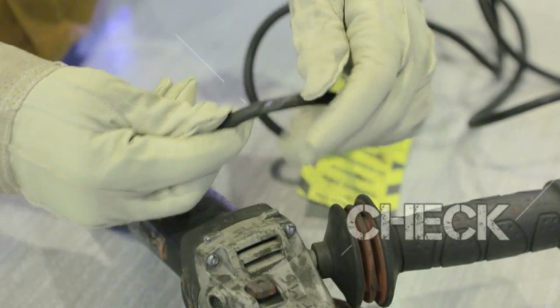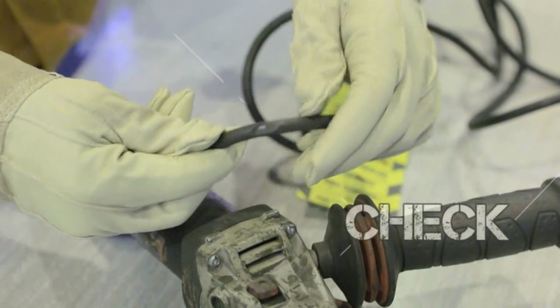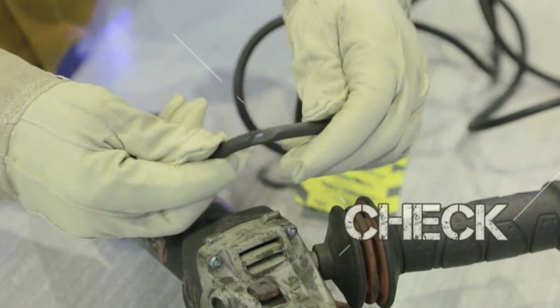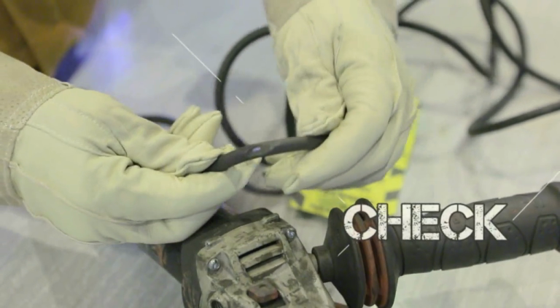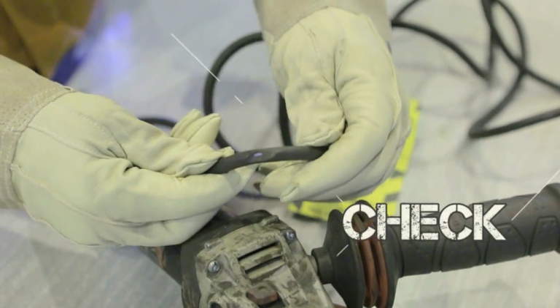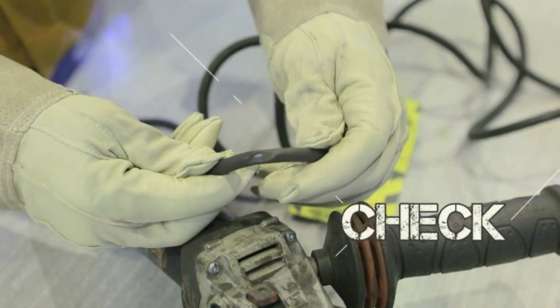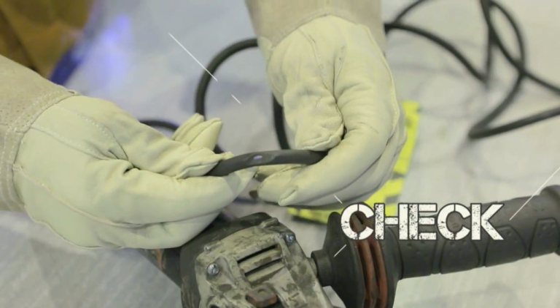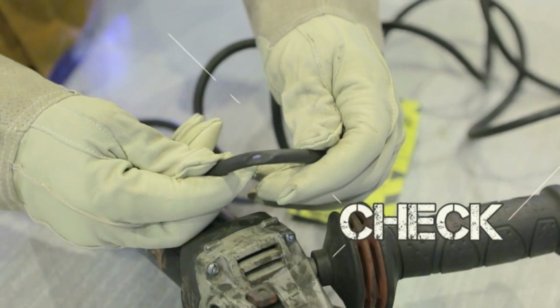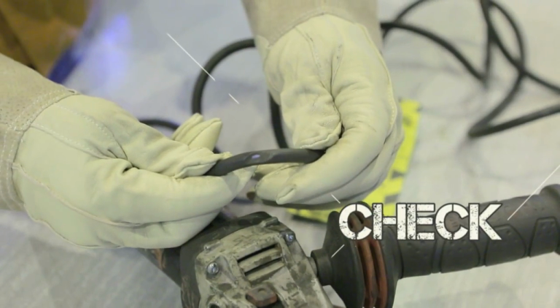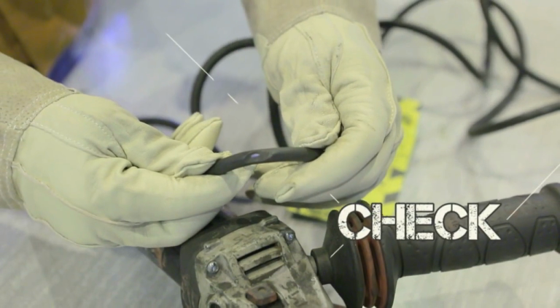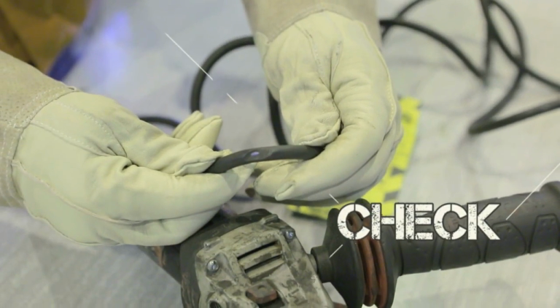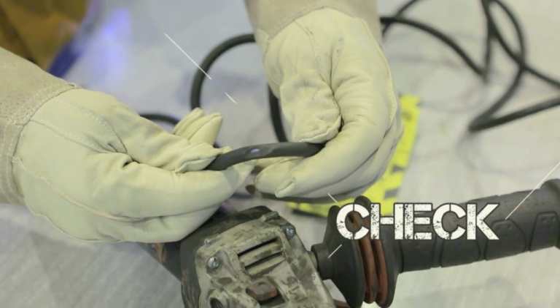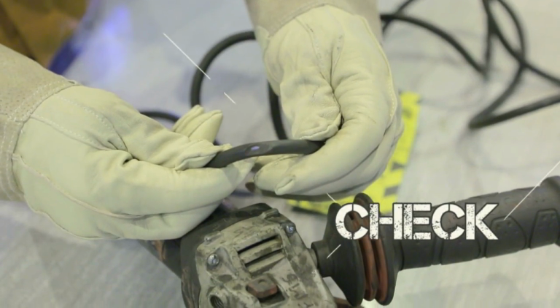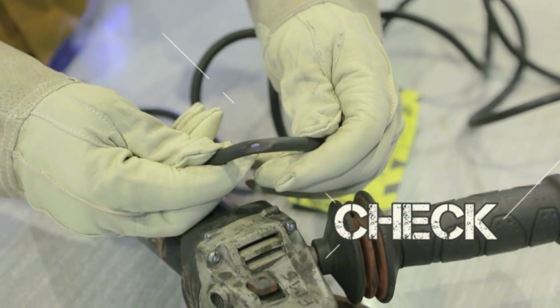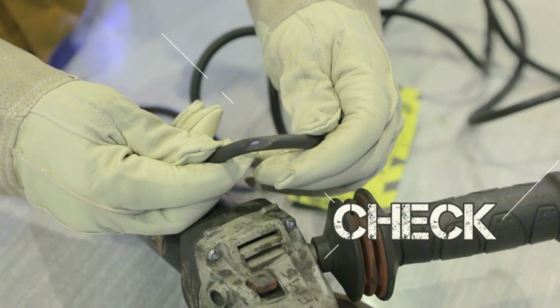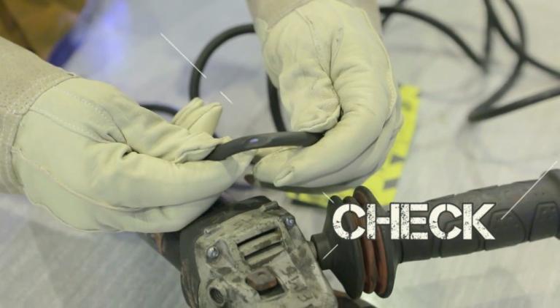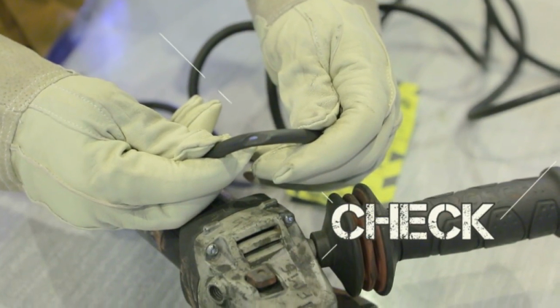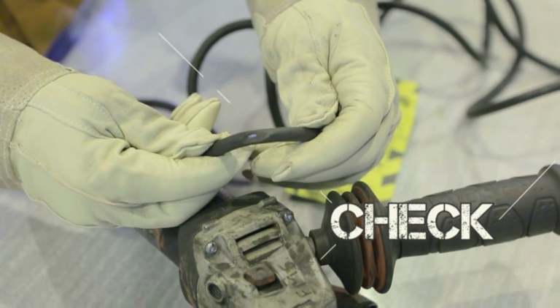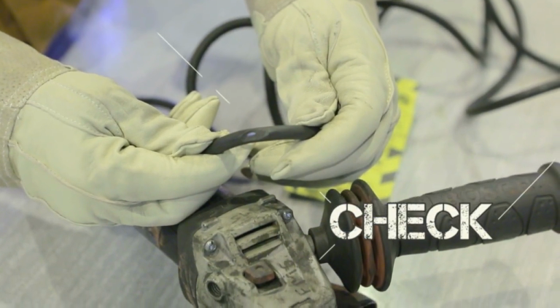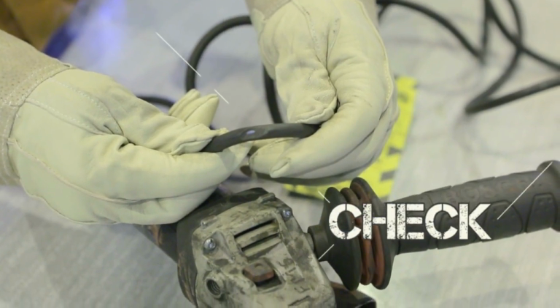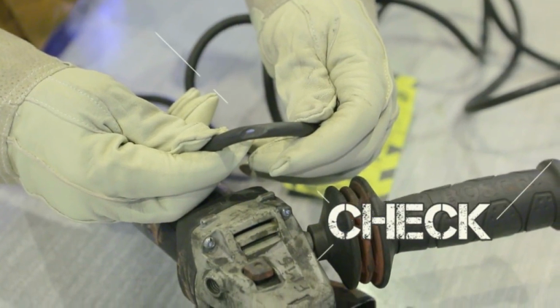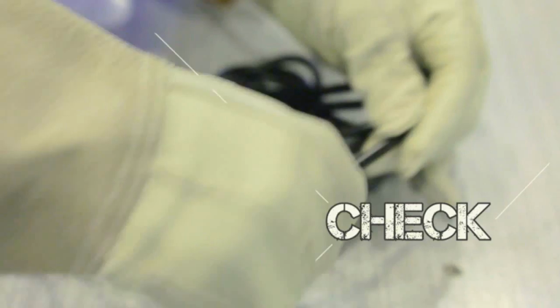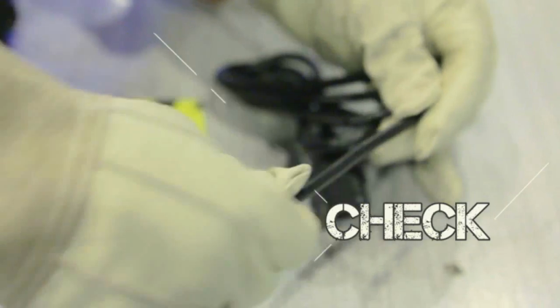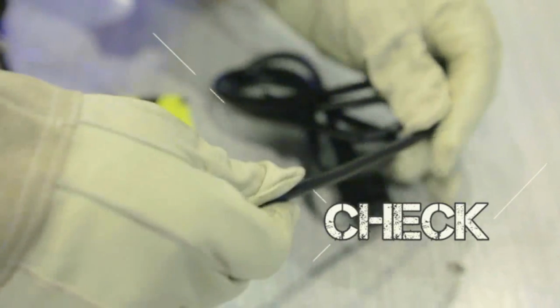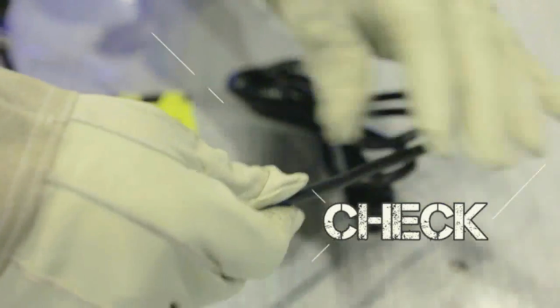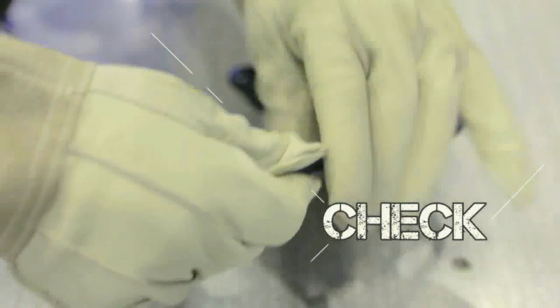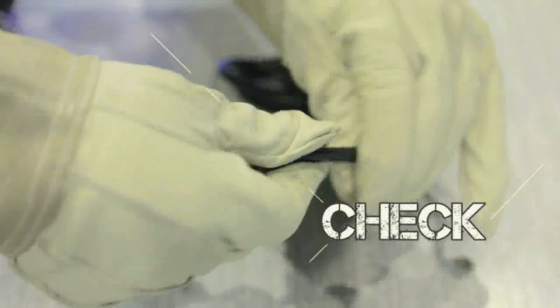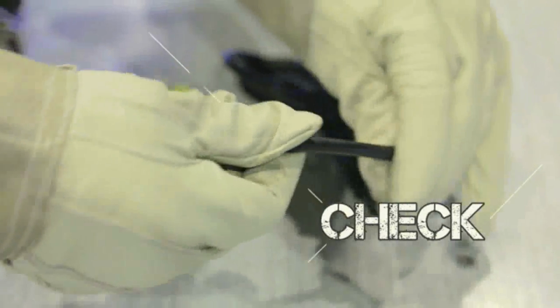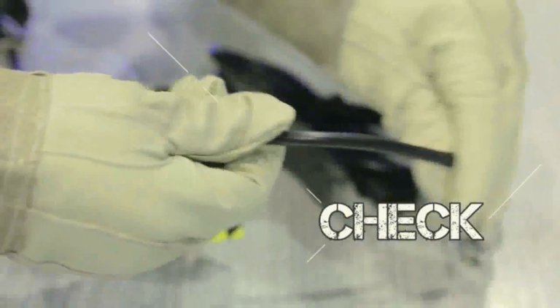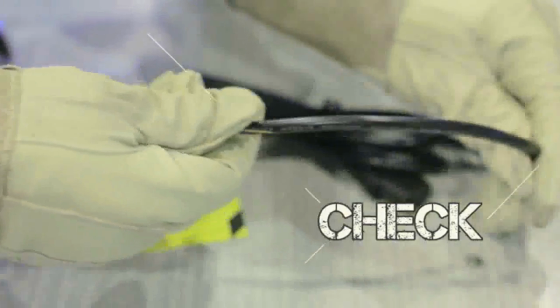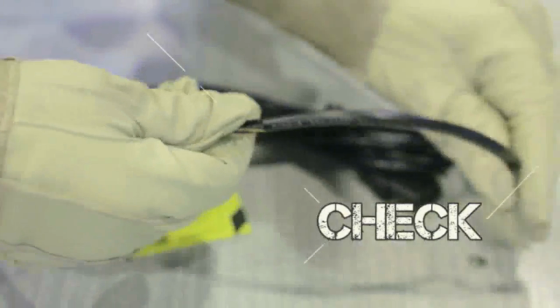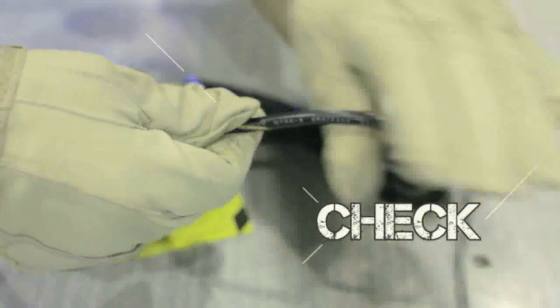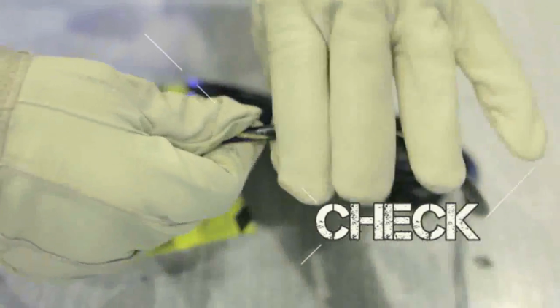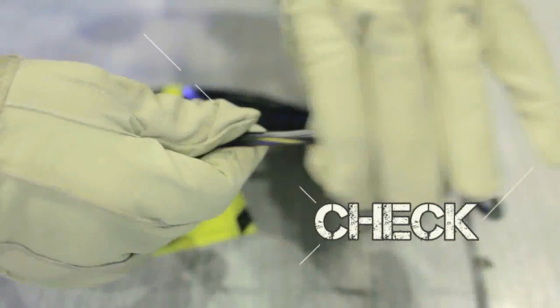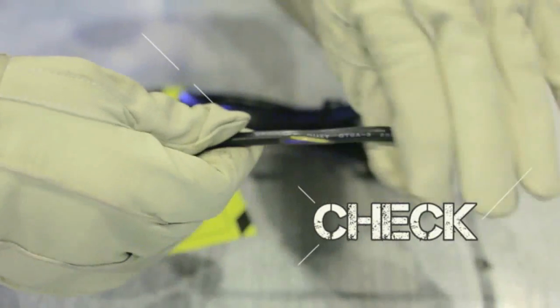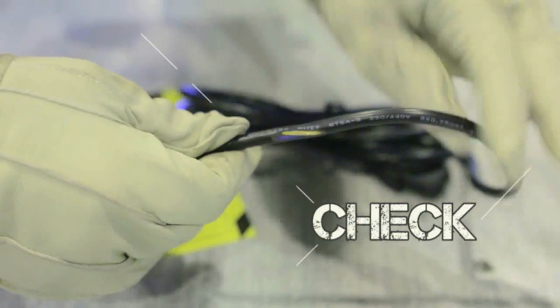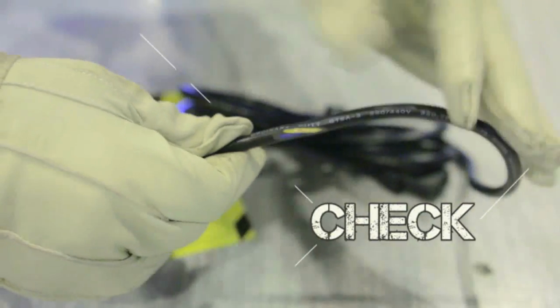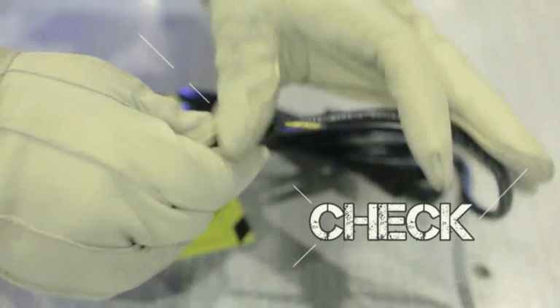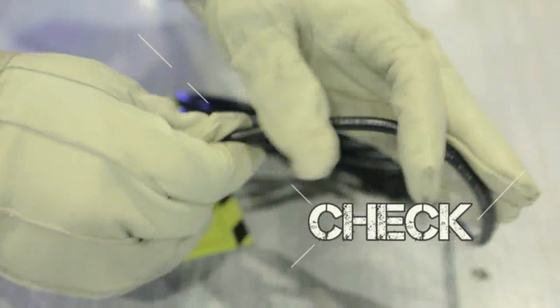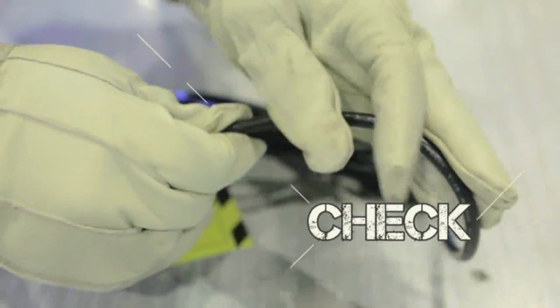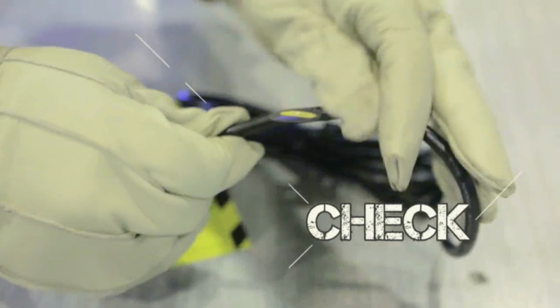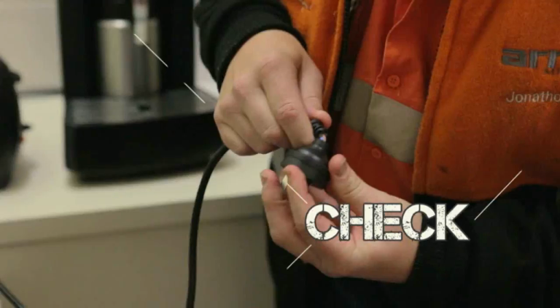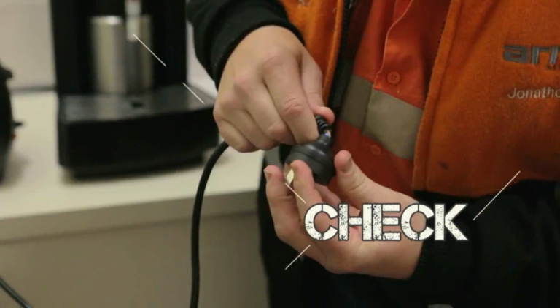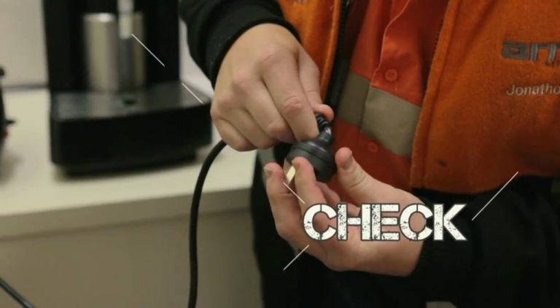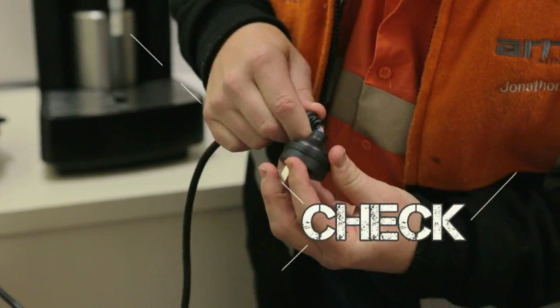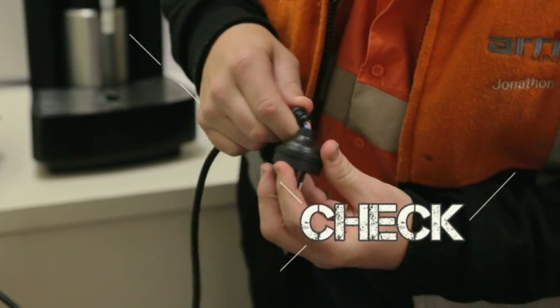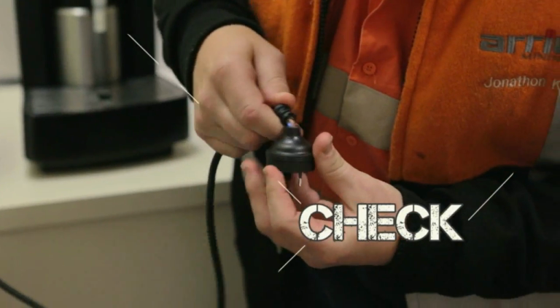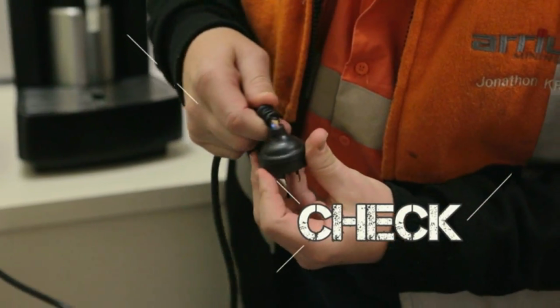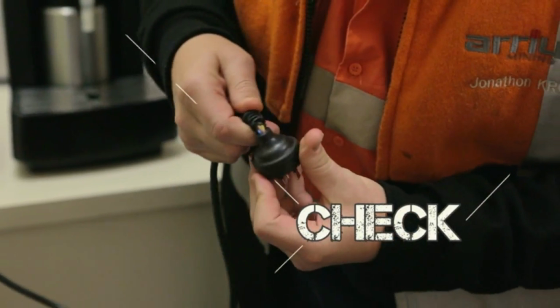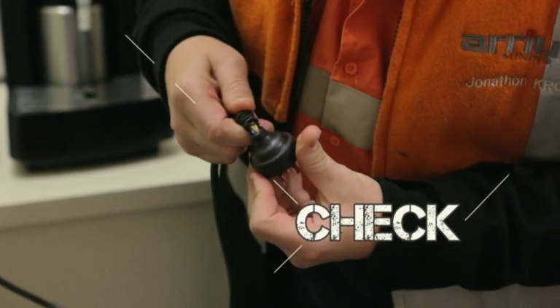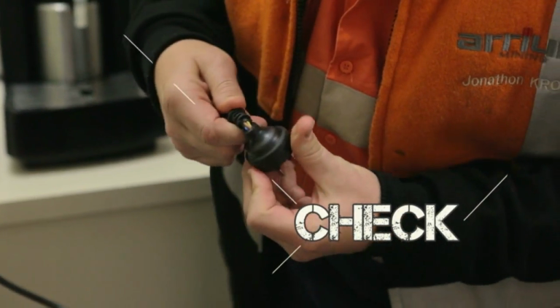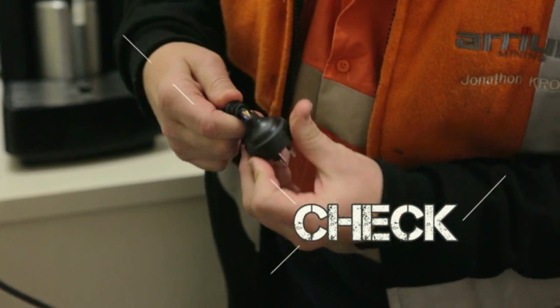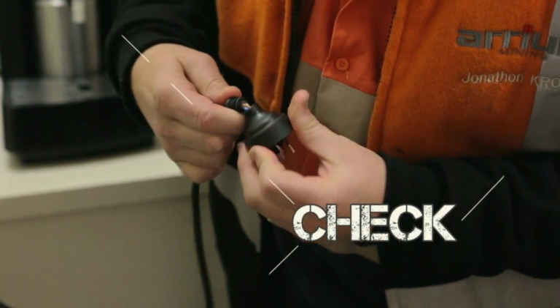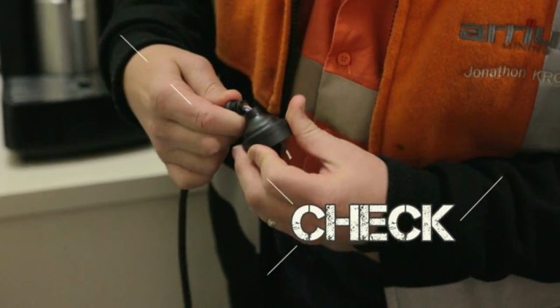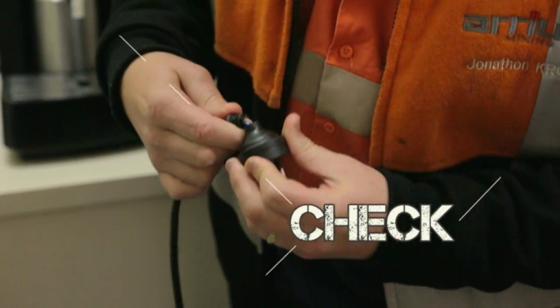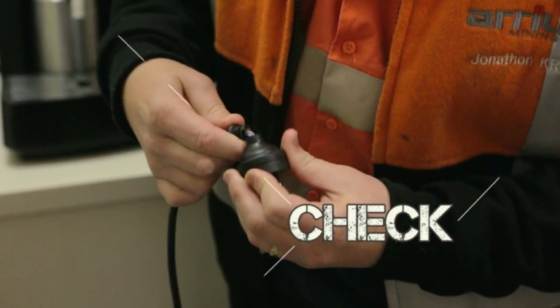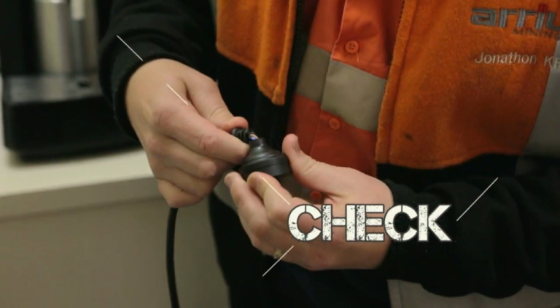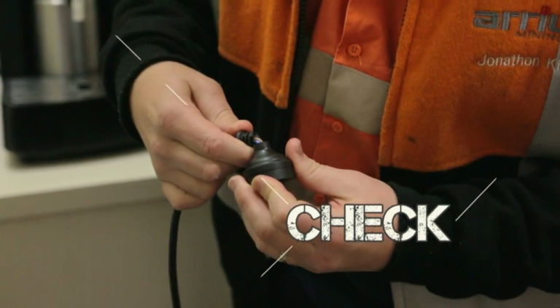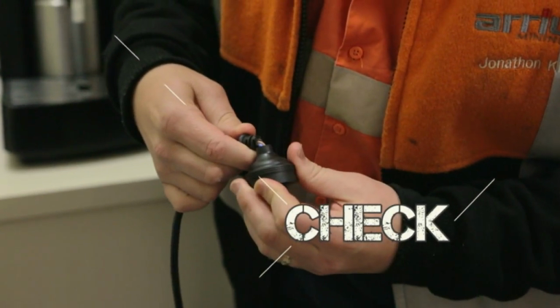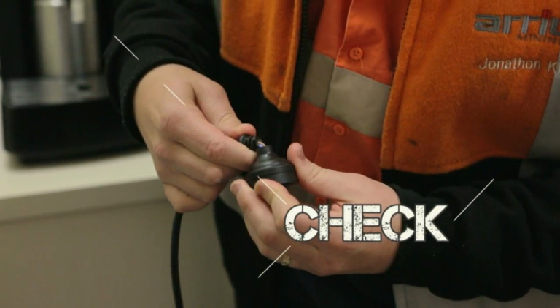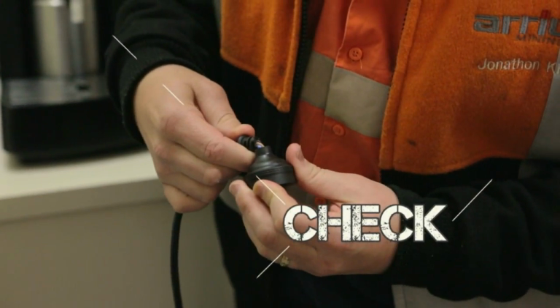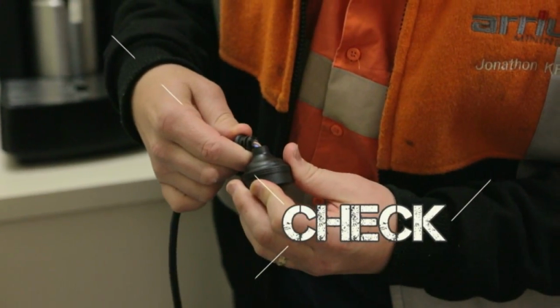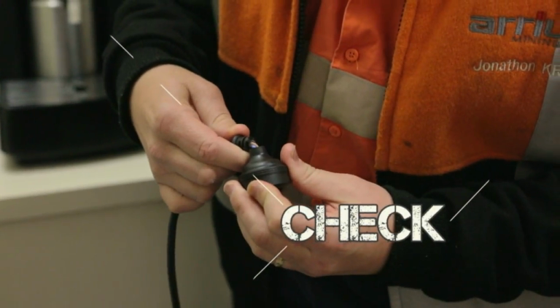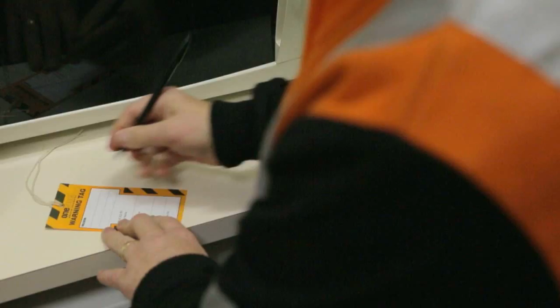Check cords and equipment before use. If it's damaged, don't use it. Get it repaired by a licensed electrician.